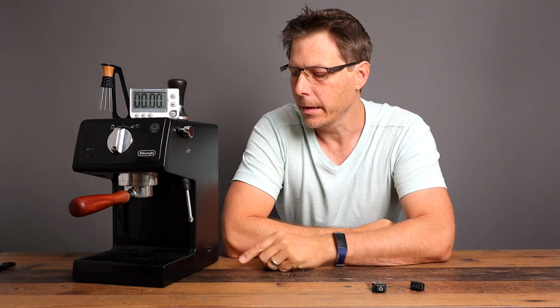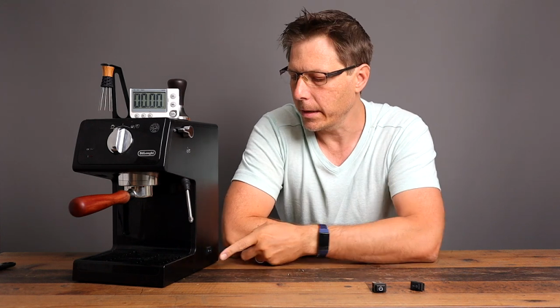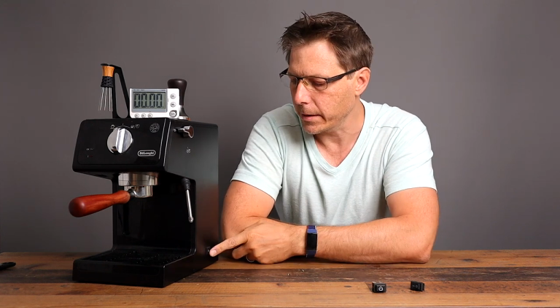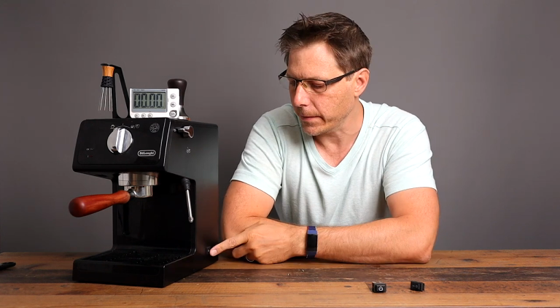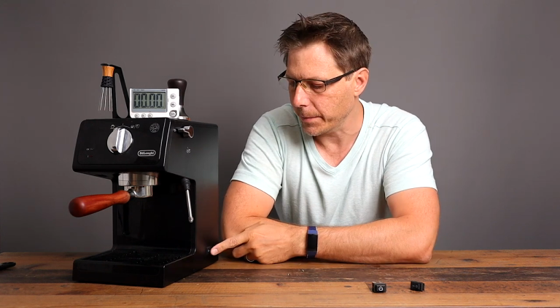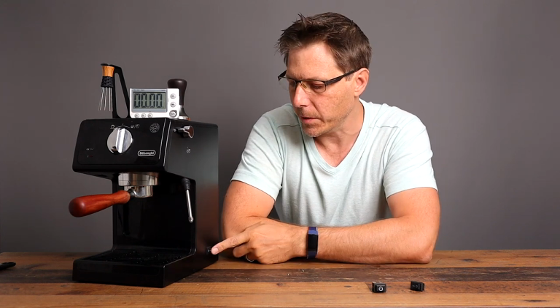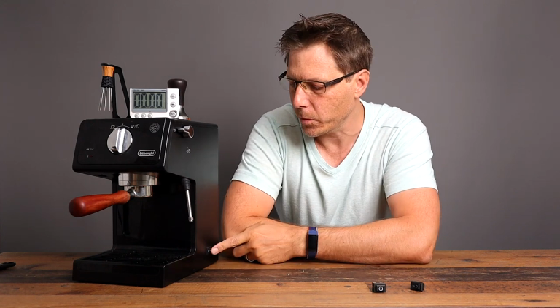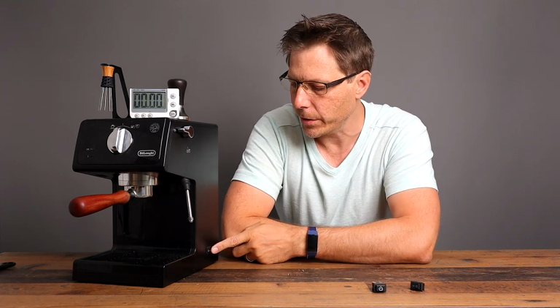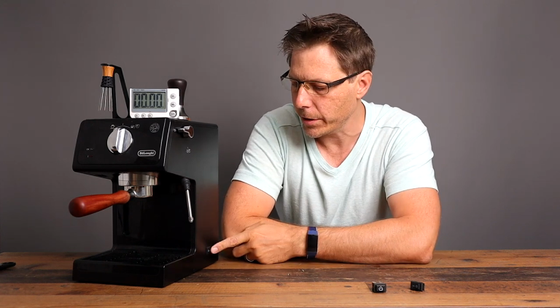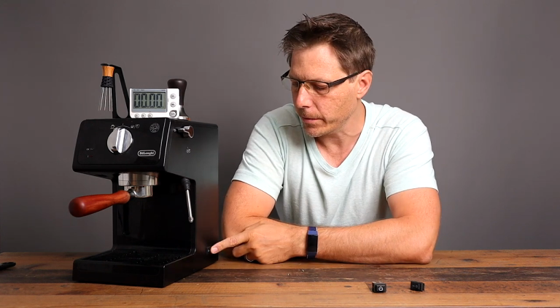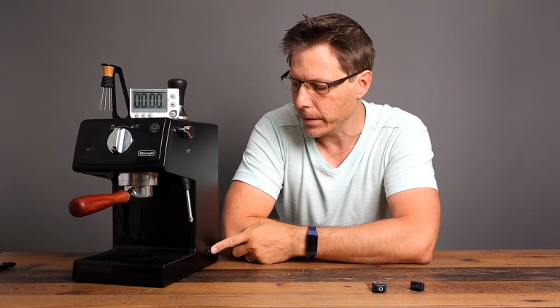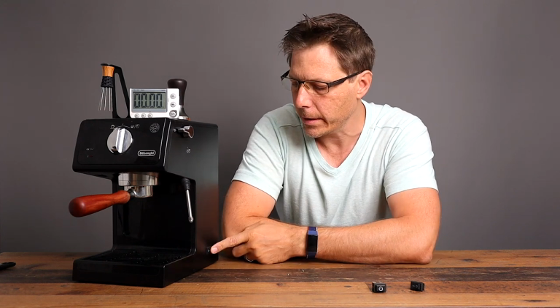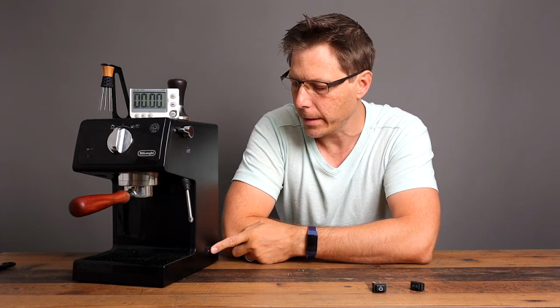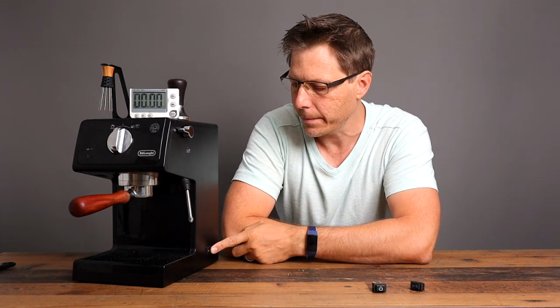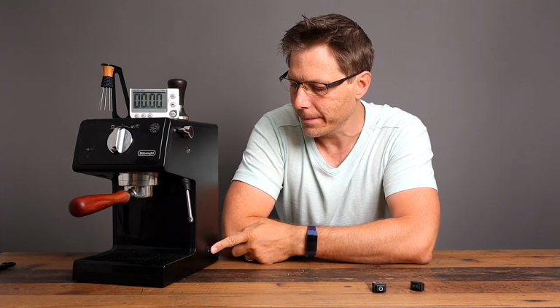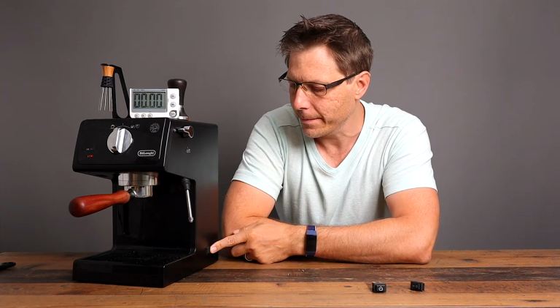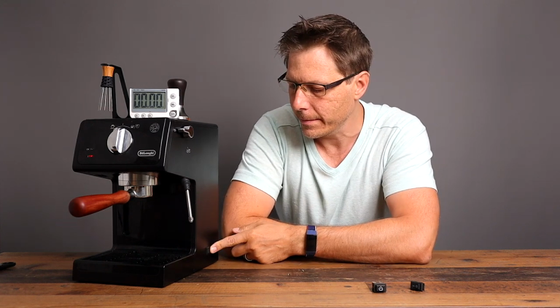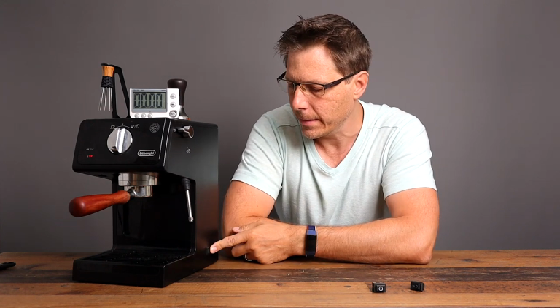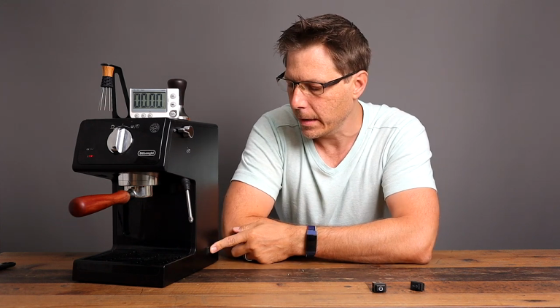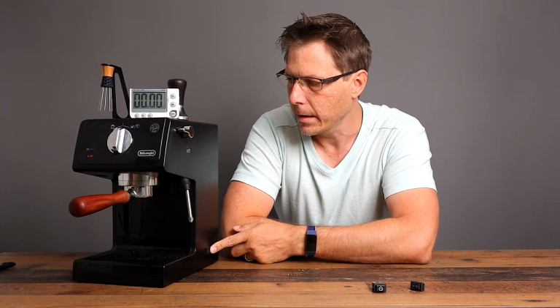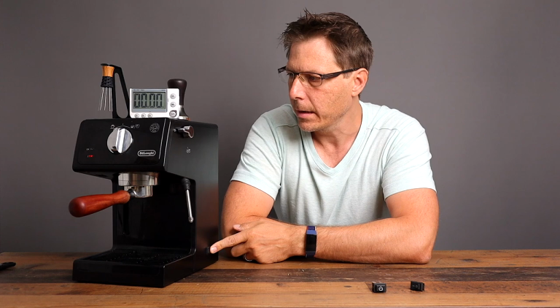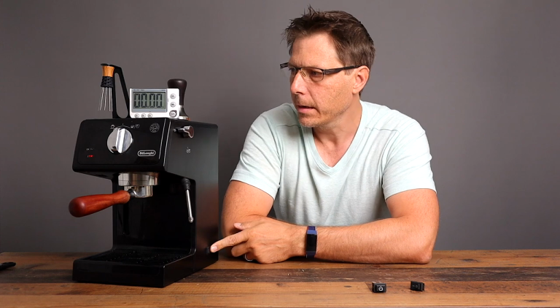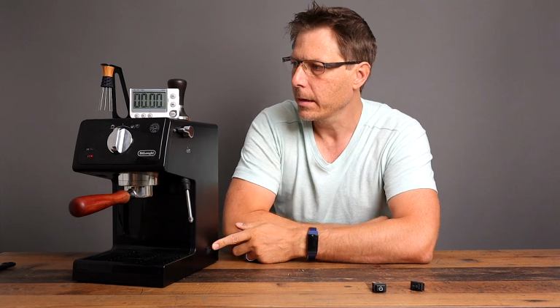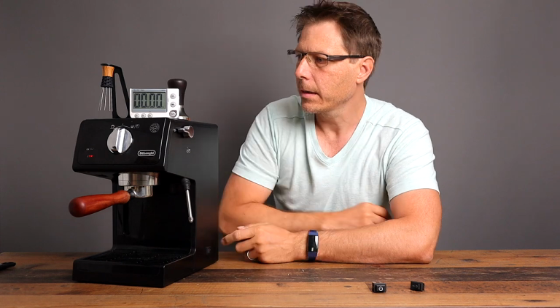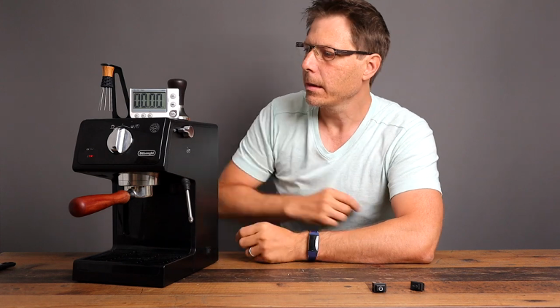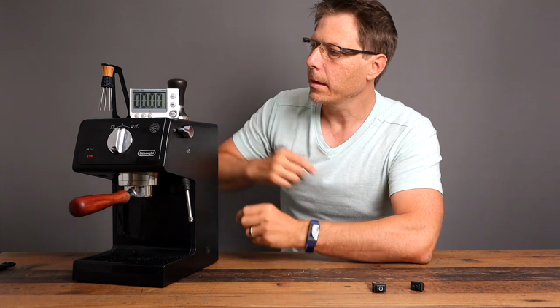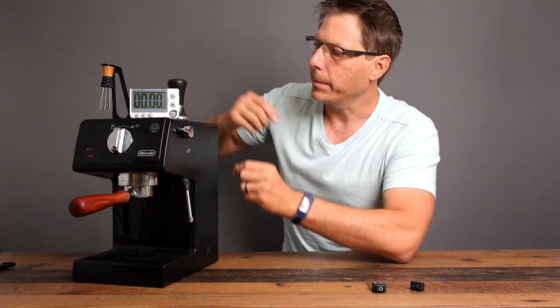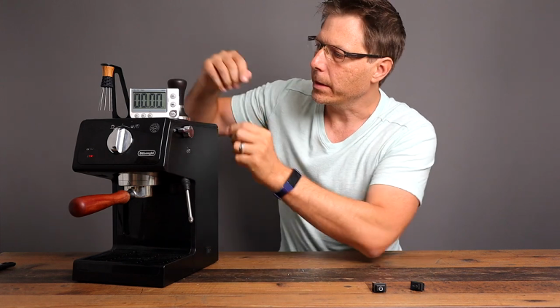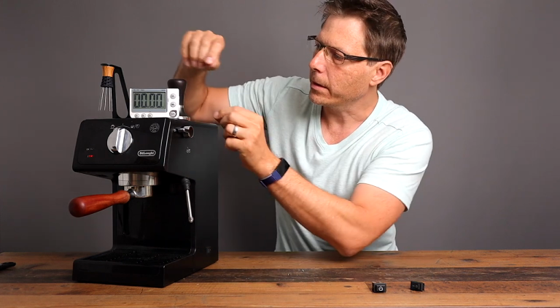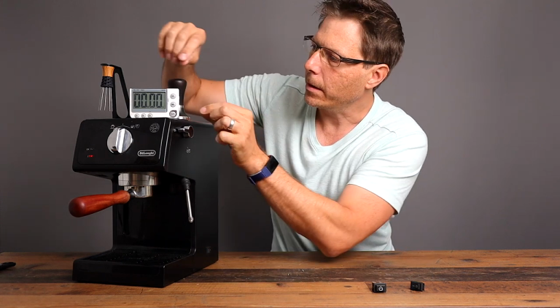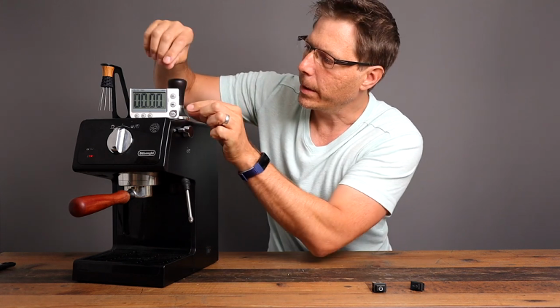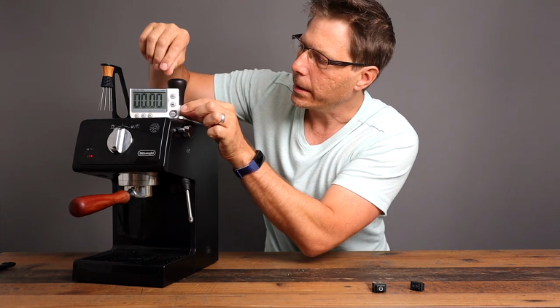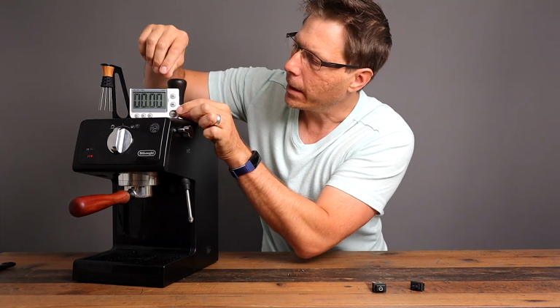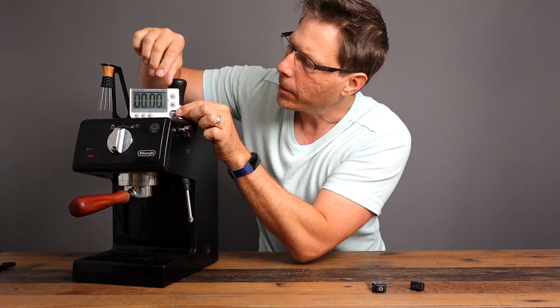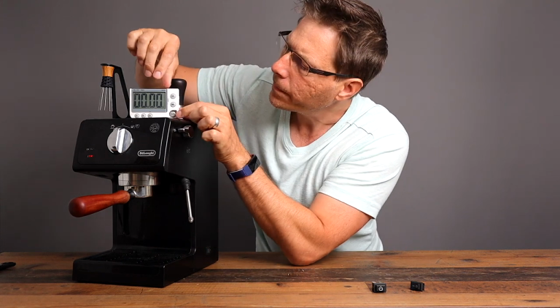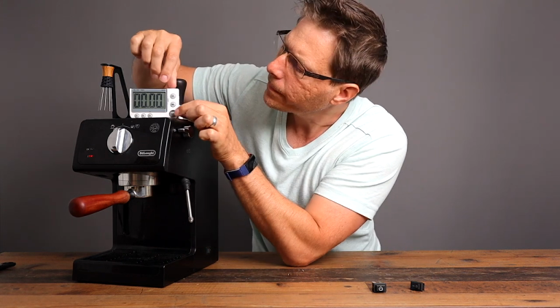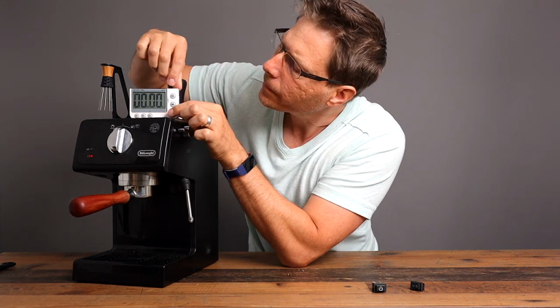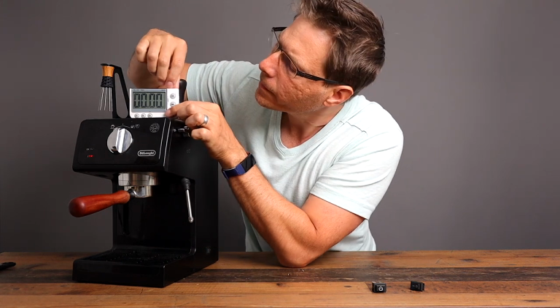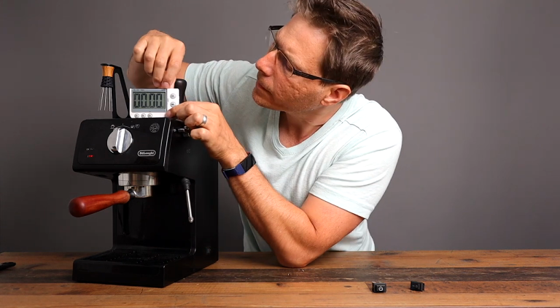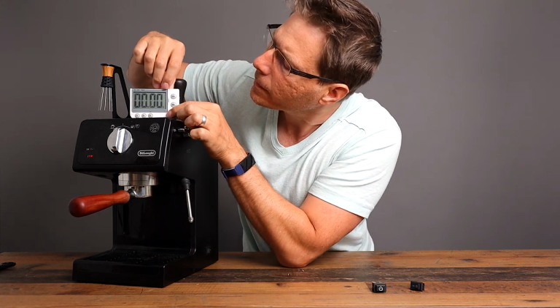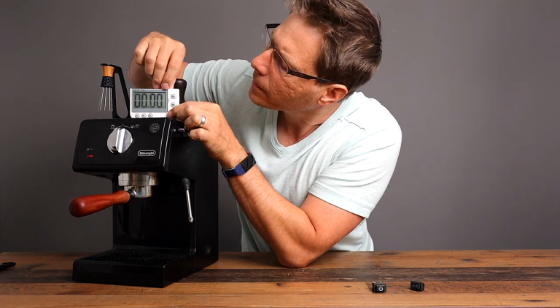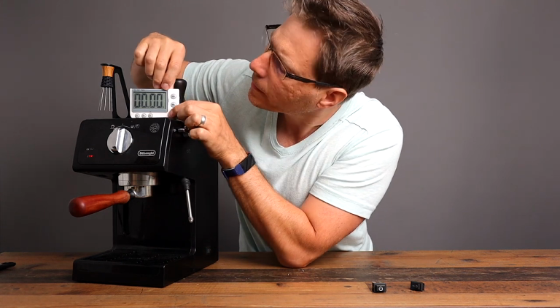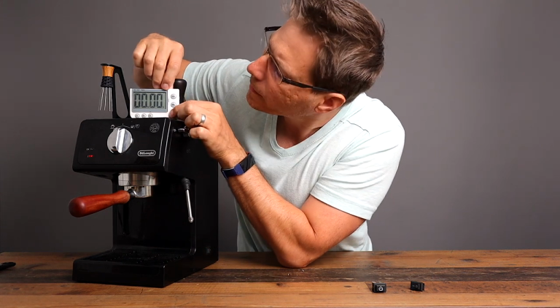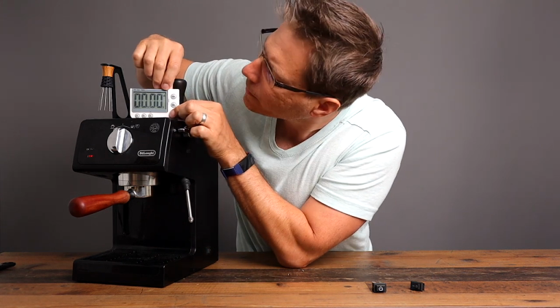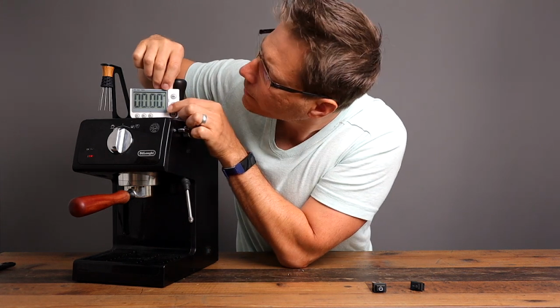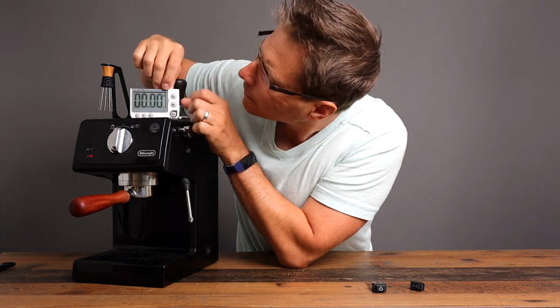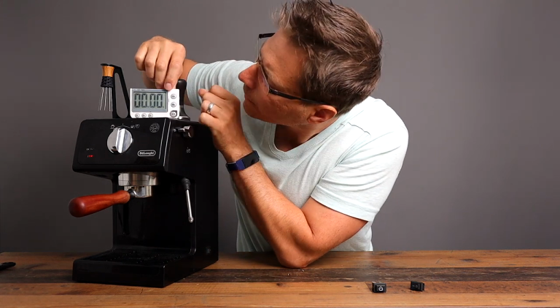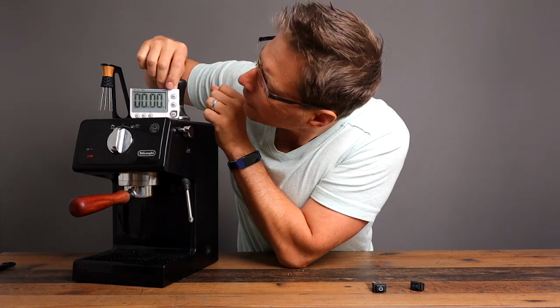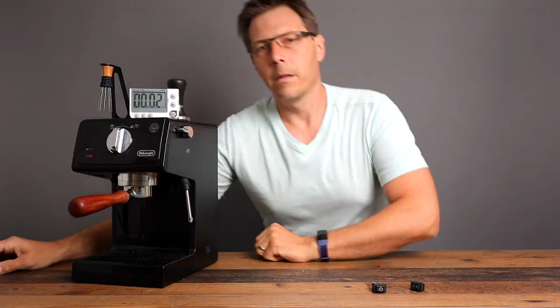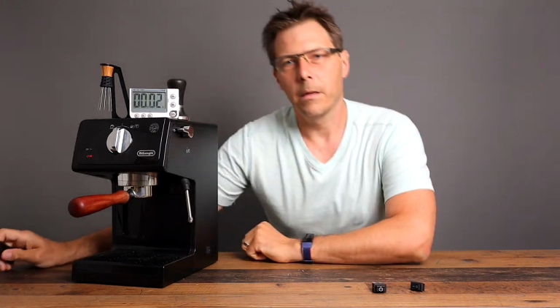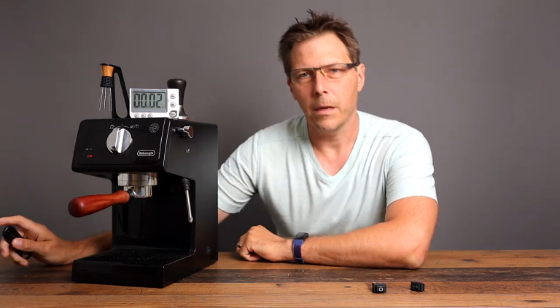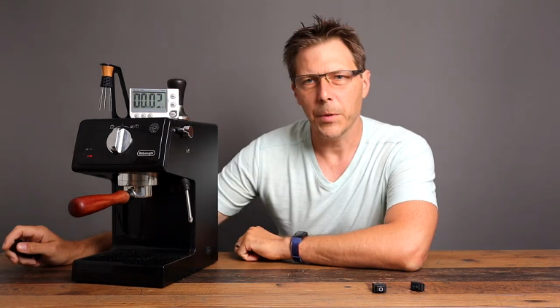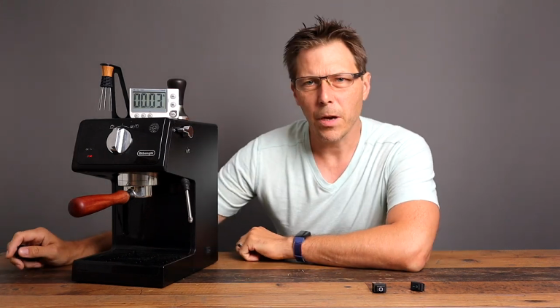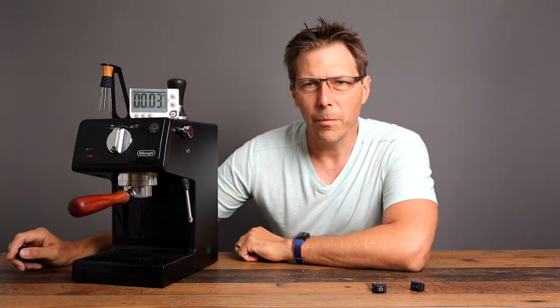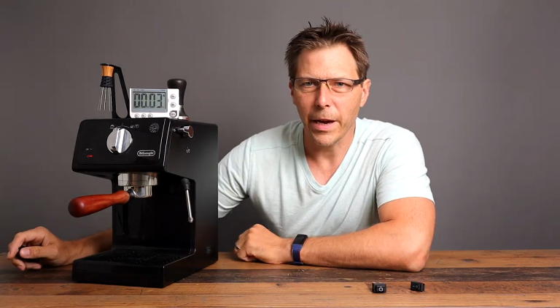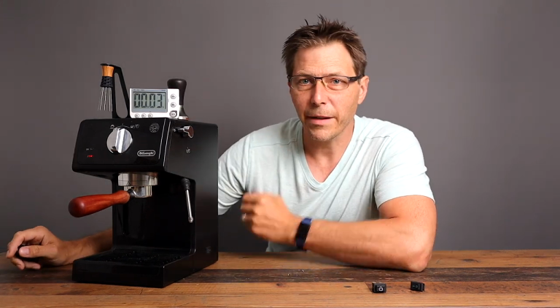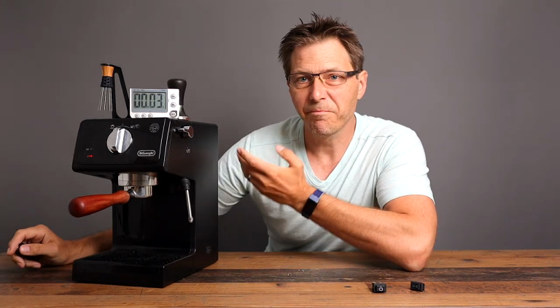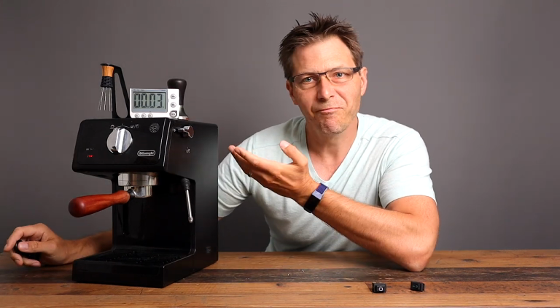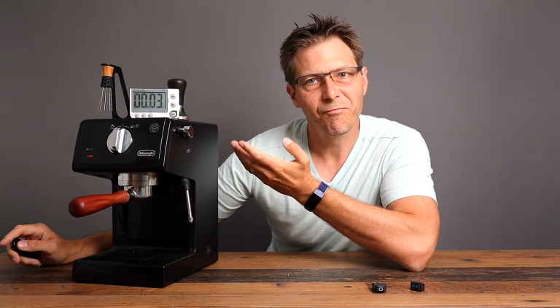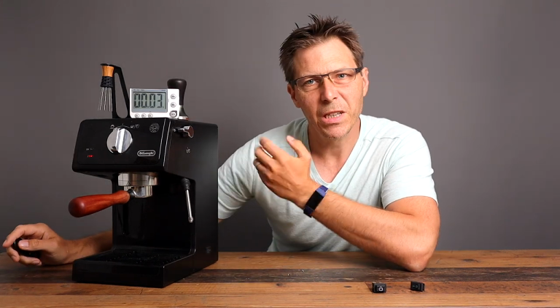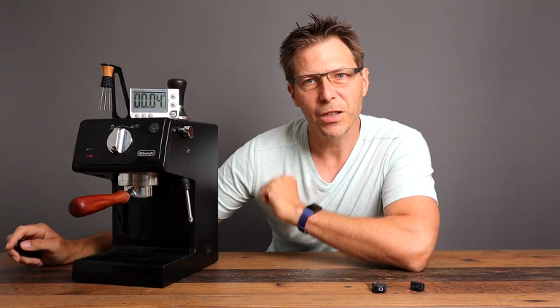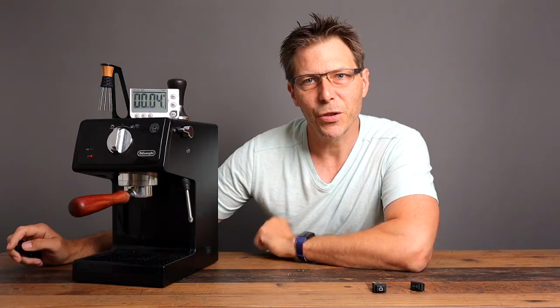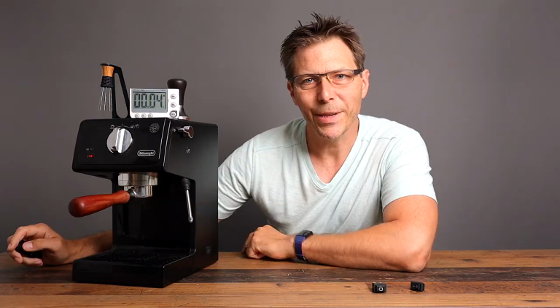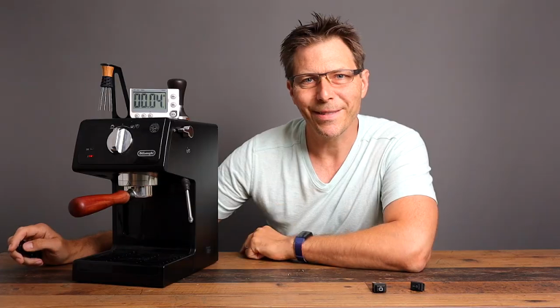Let's lift the switch here one time. Let me start my timer, and I'm going to come back in a little bit.